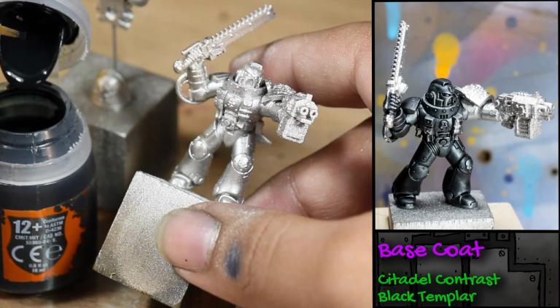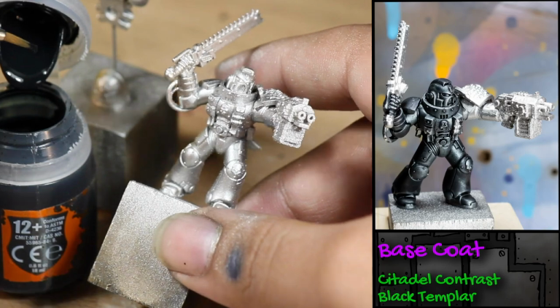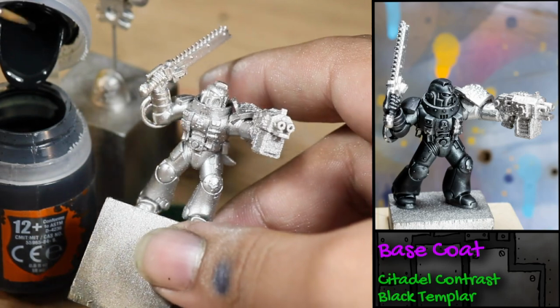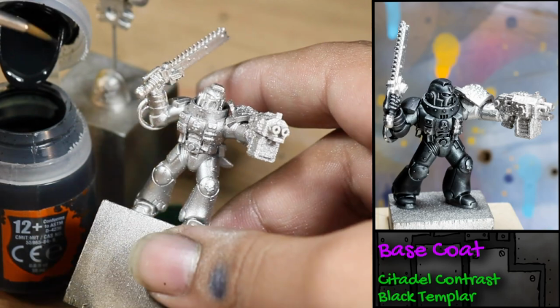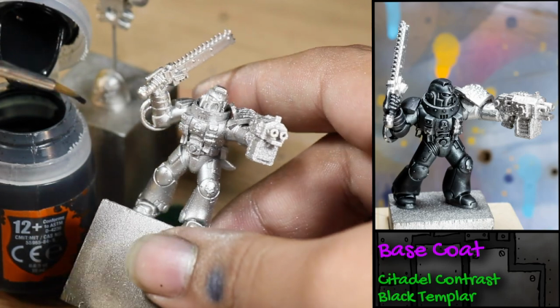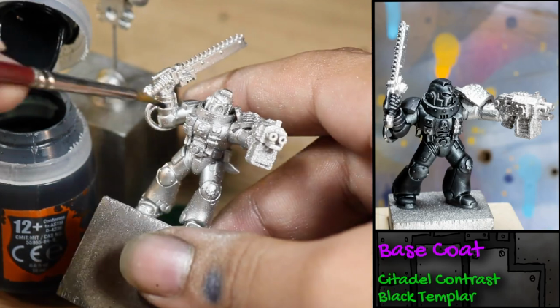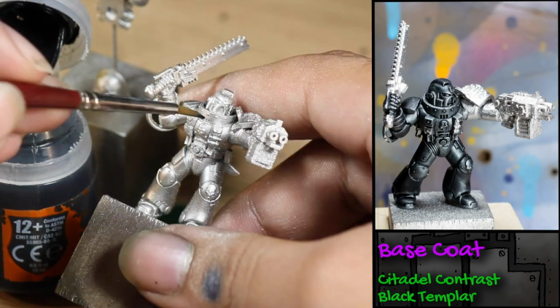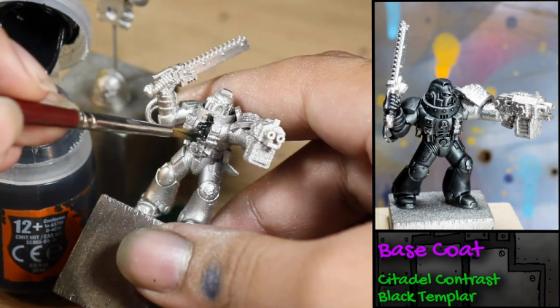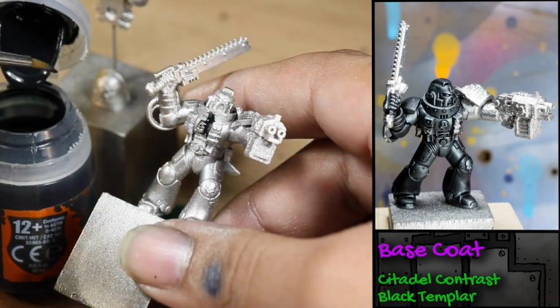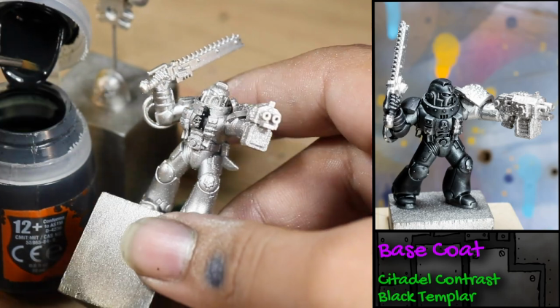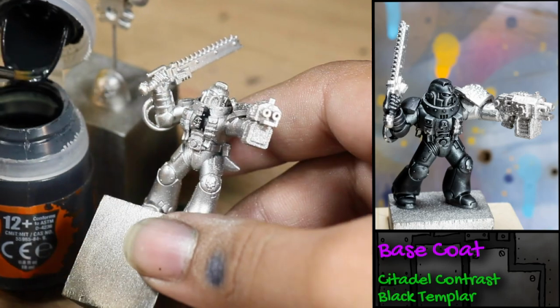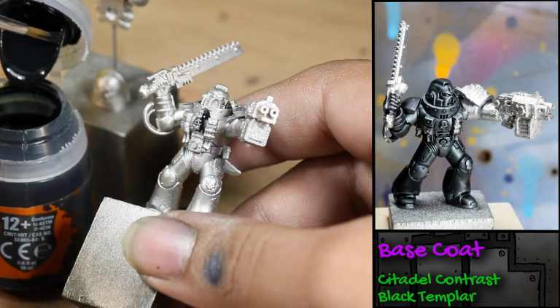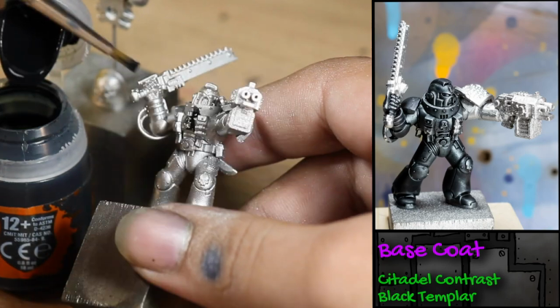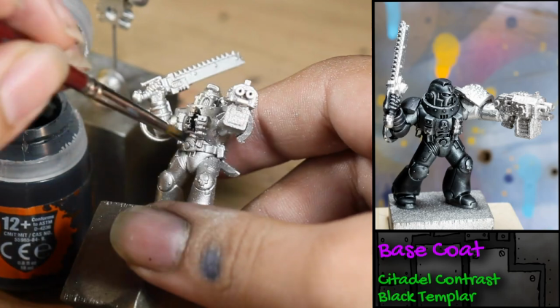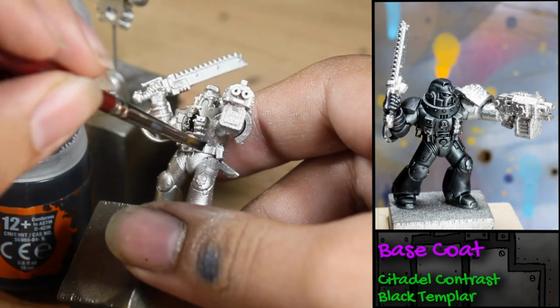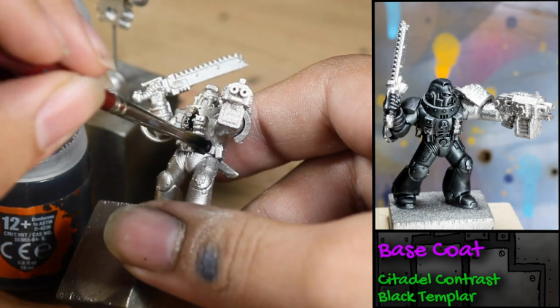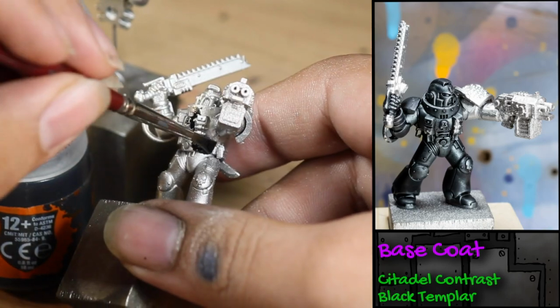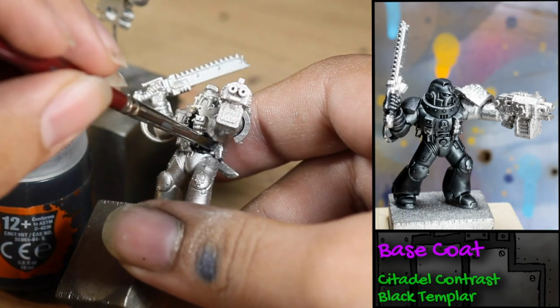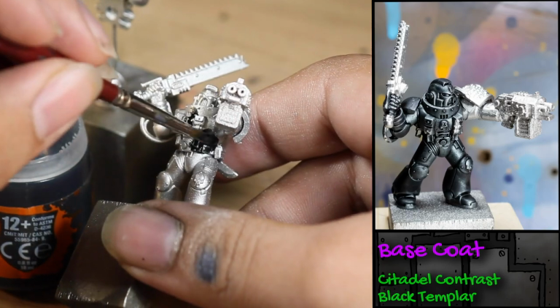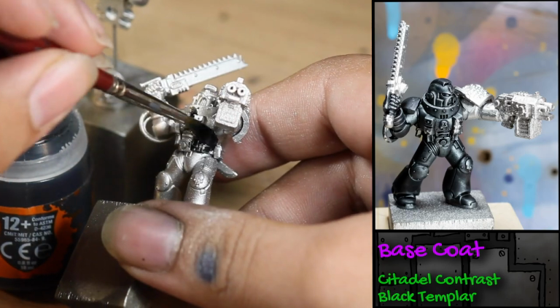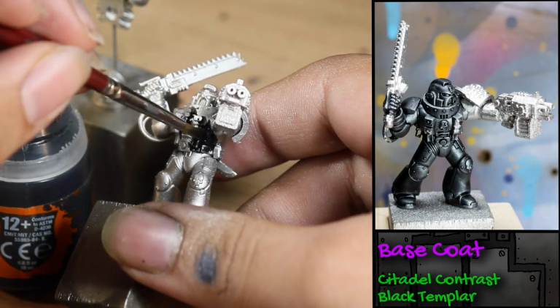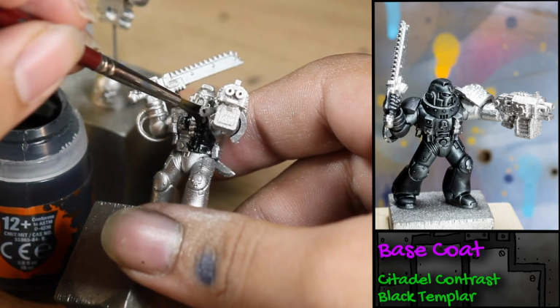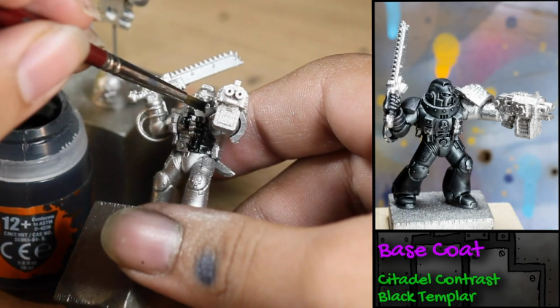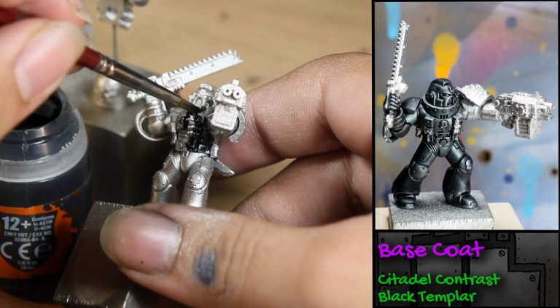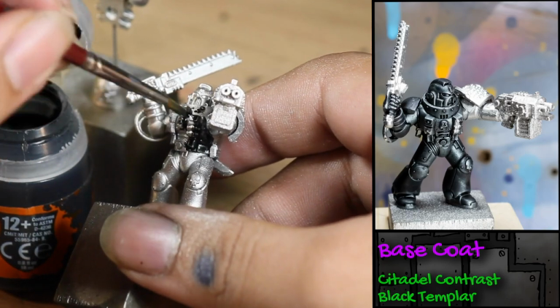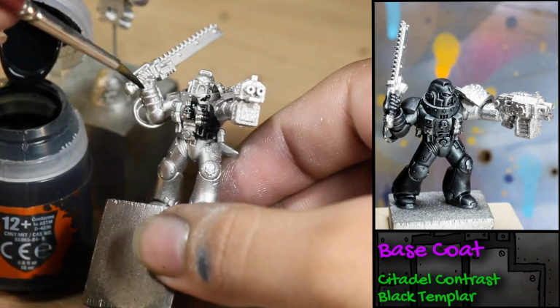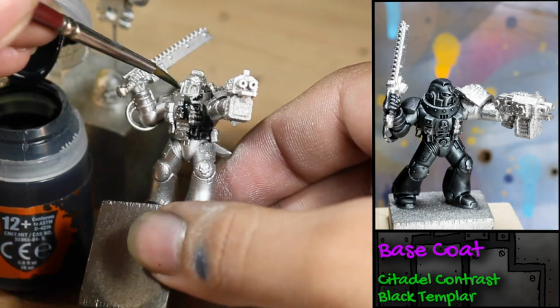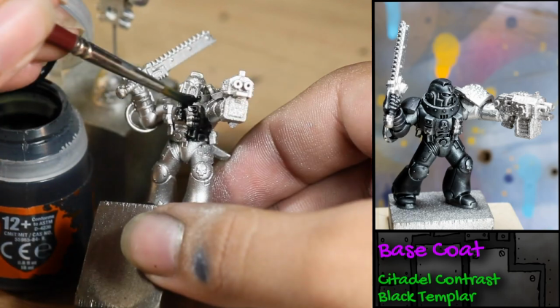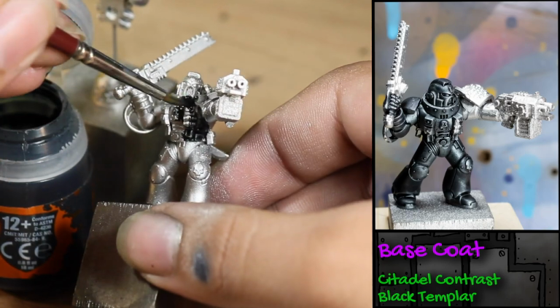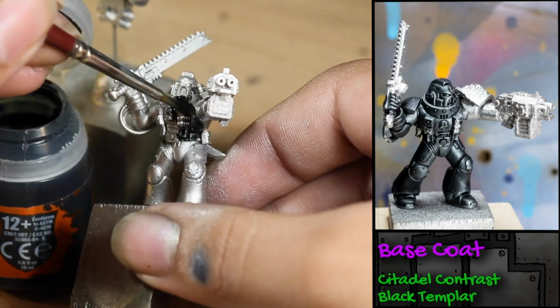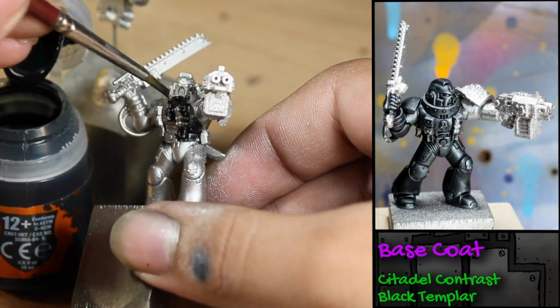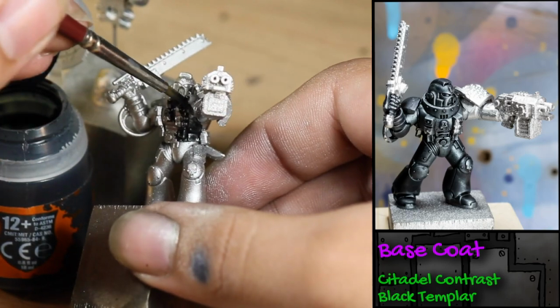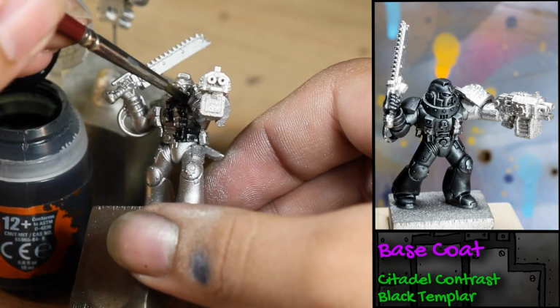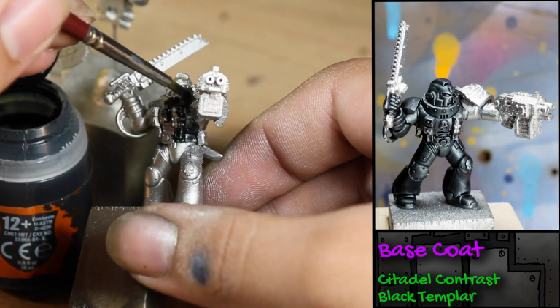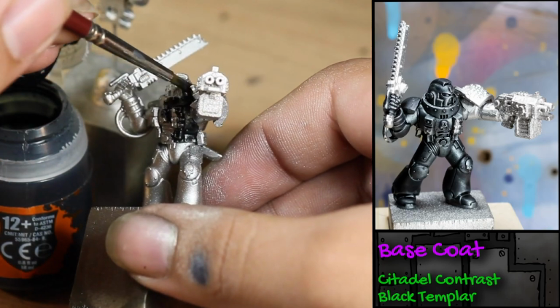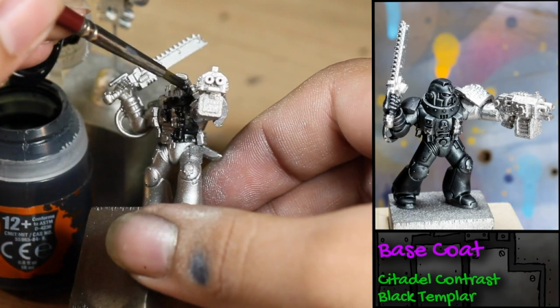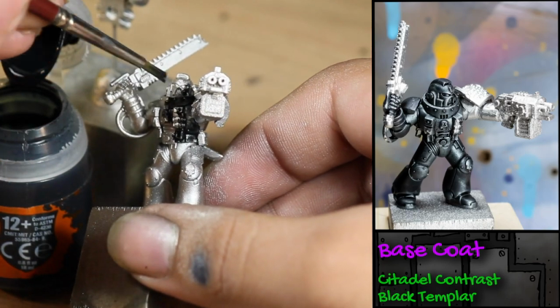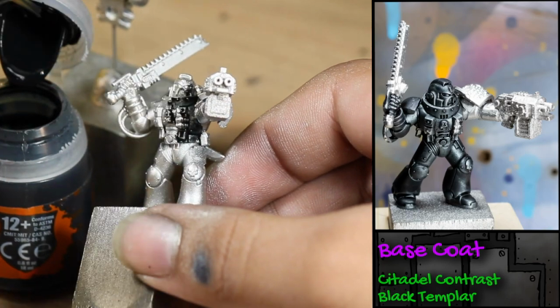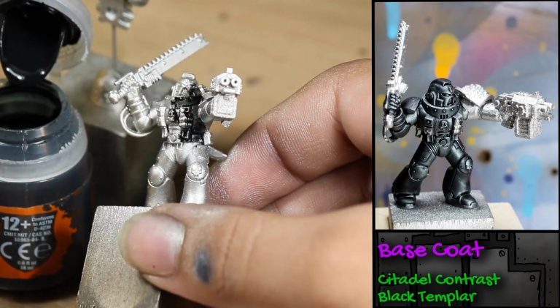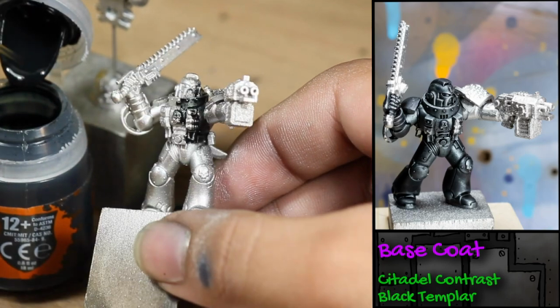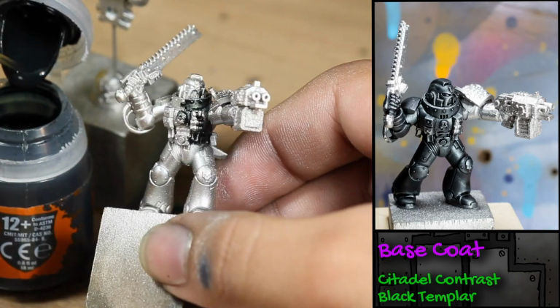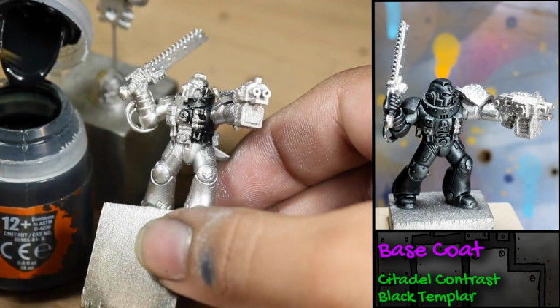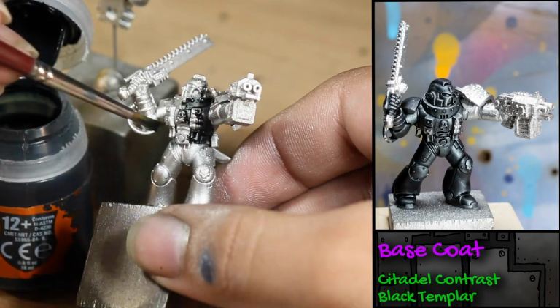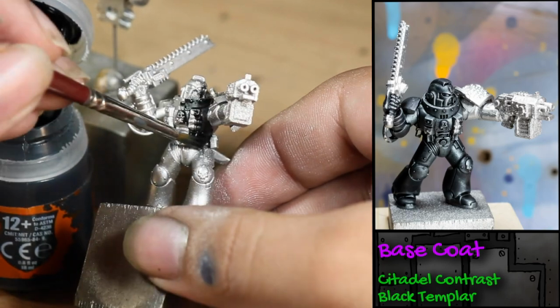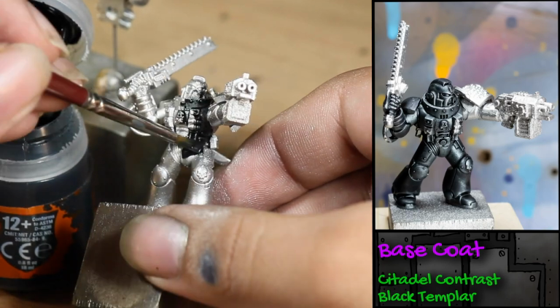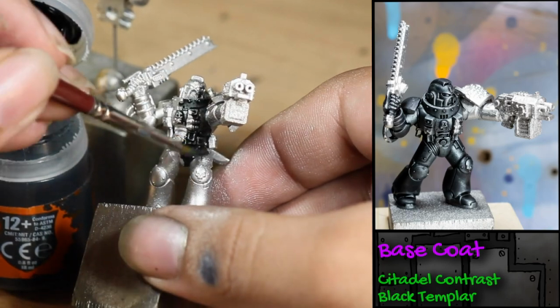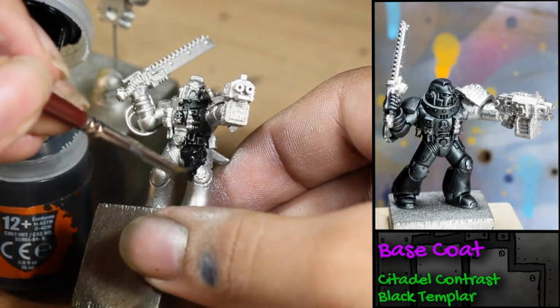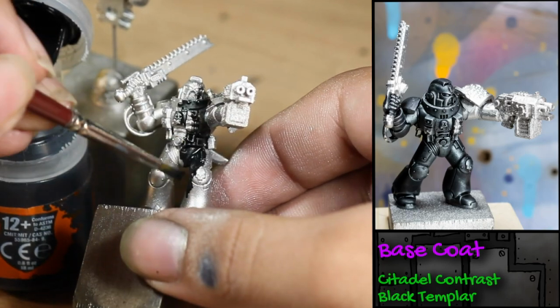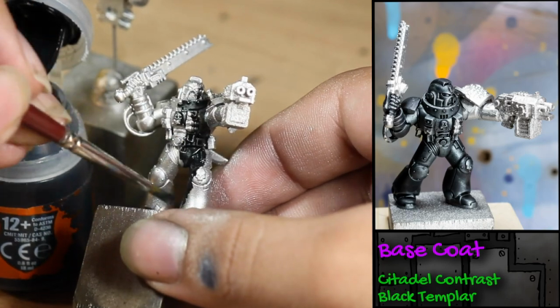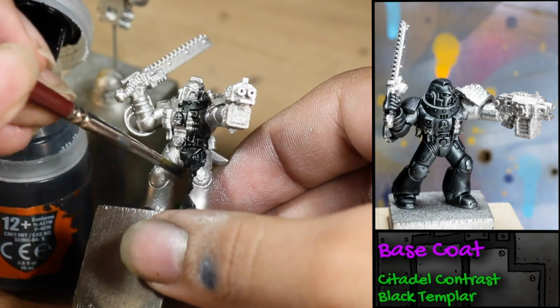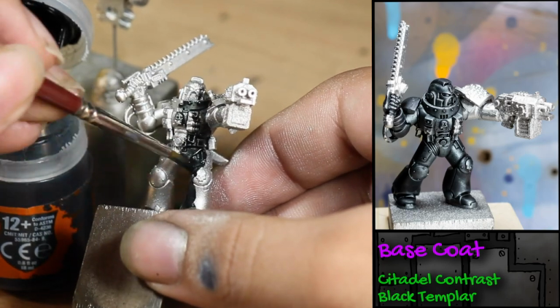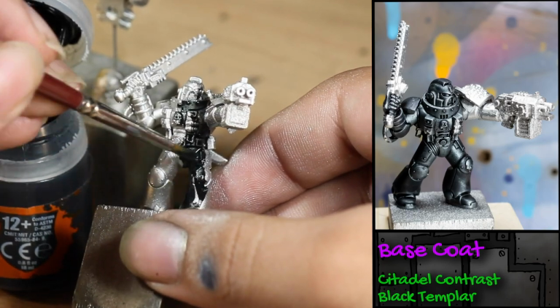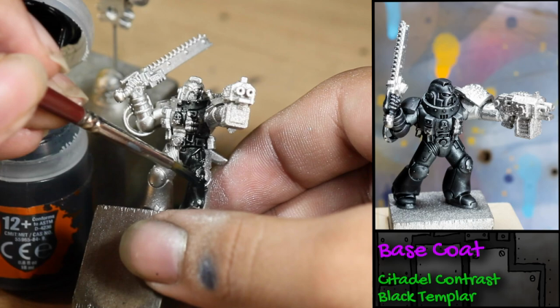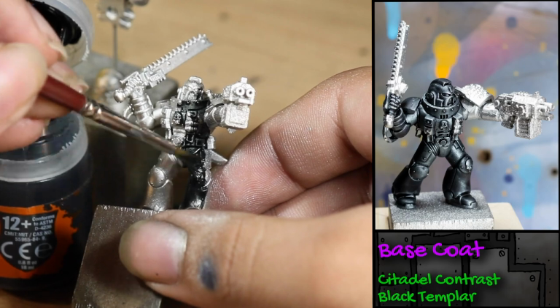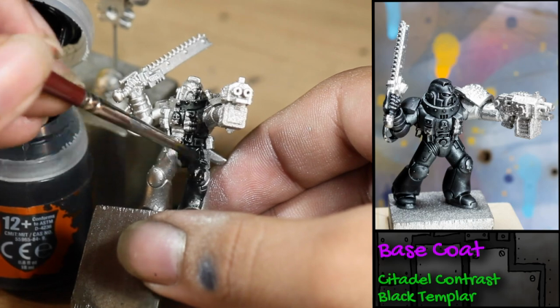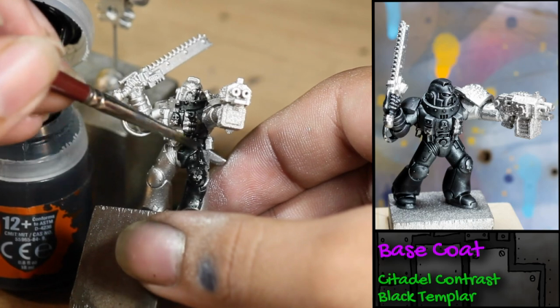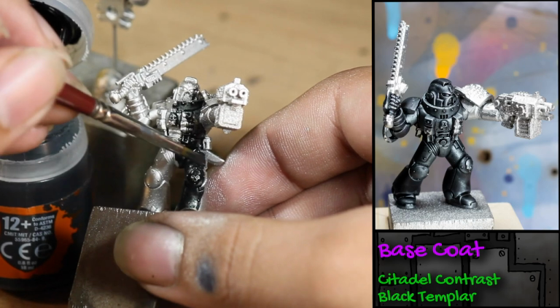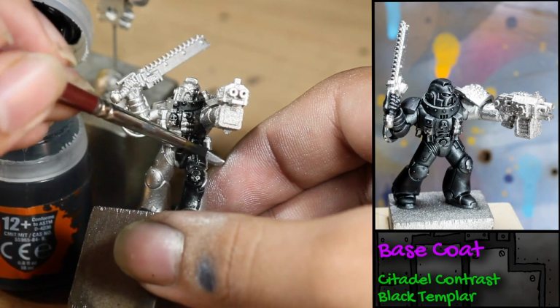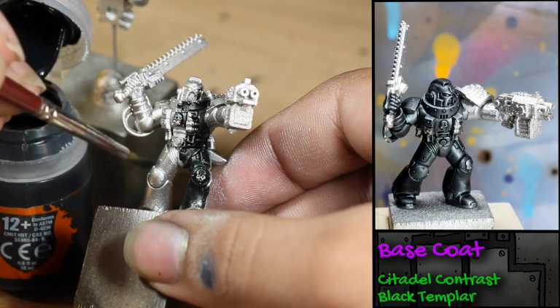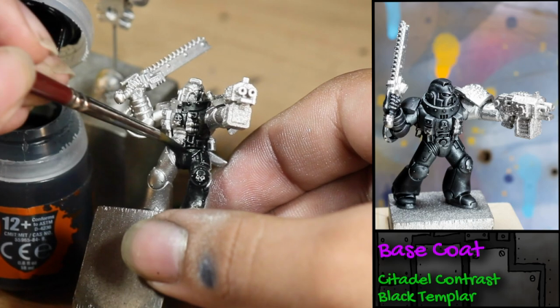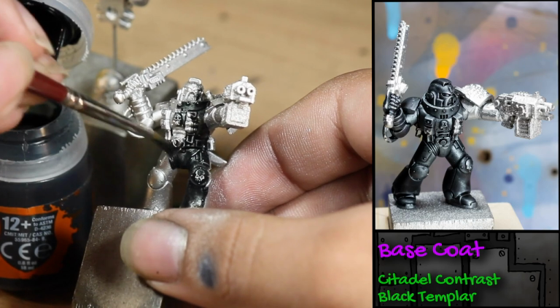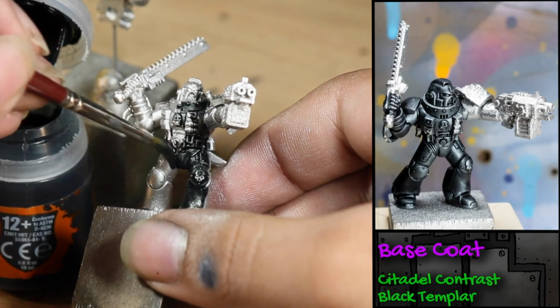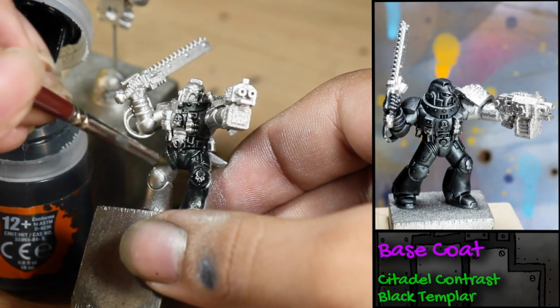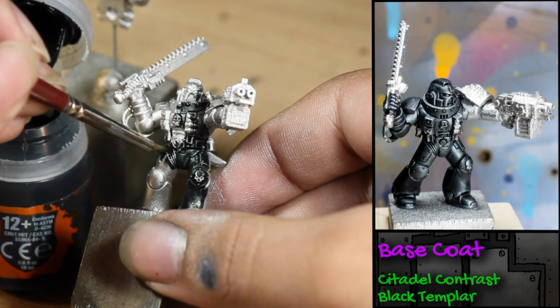Next, I base-coated the entire model except for his left hand with some Games Workshop Black Templar Contrast Paint.